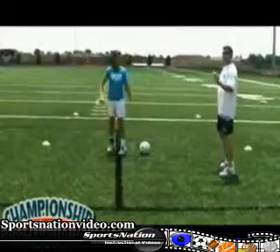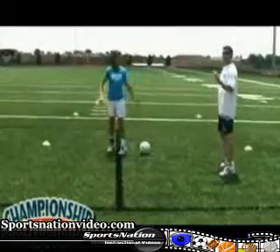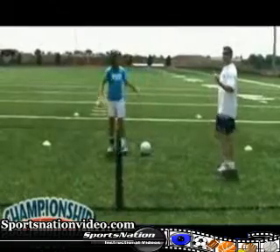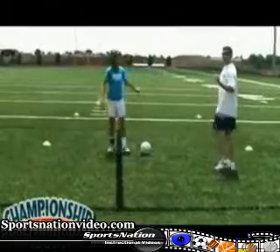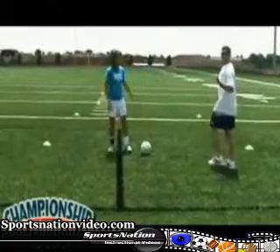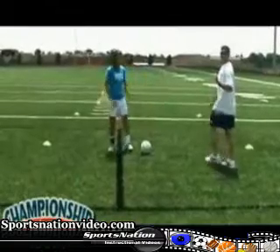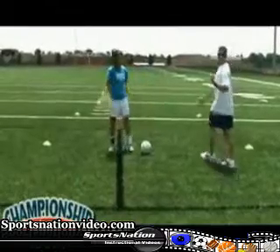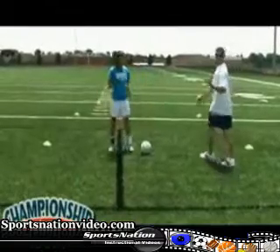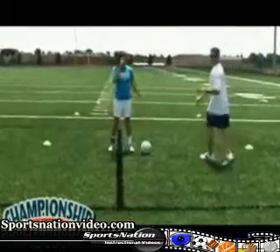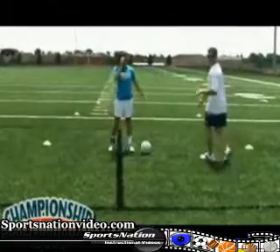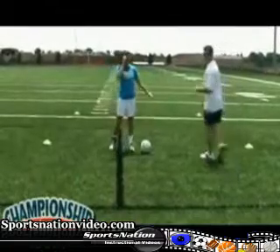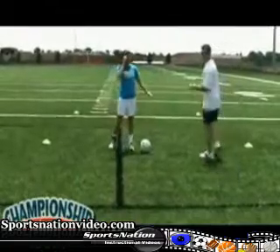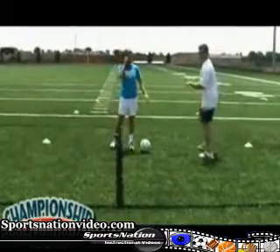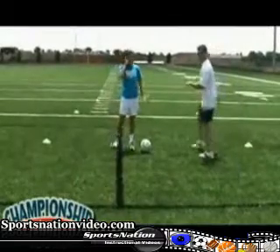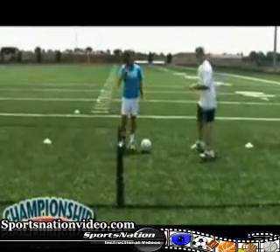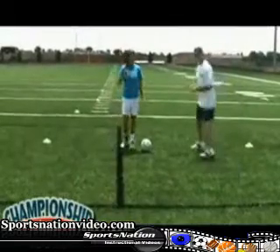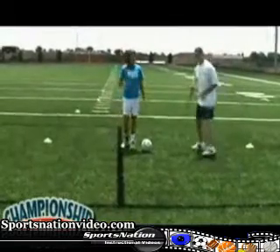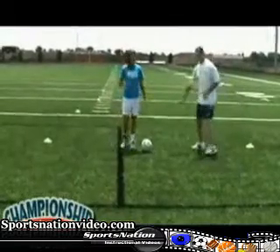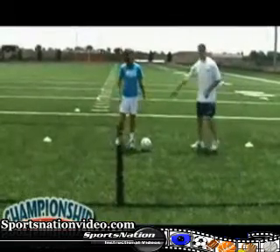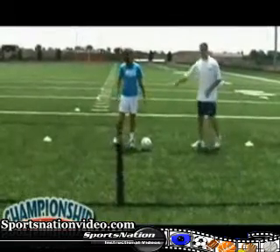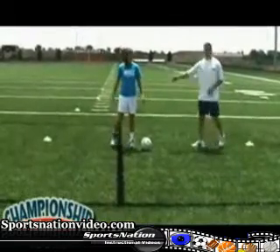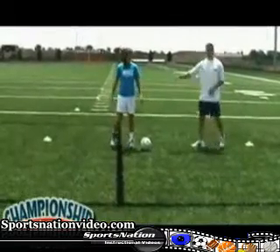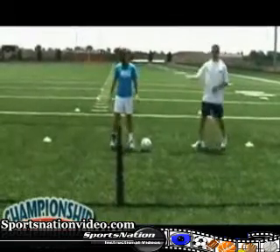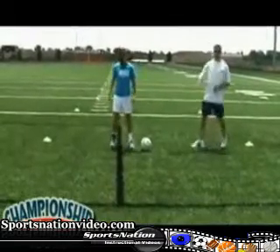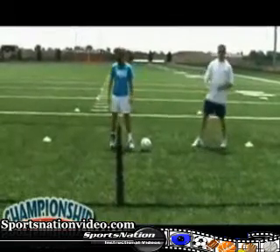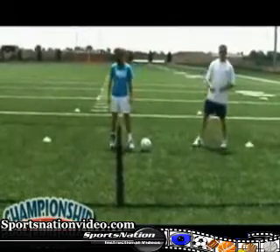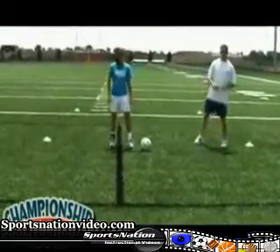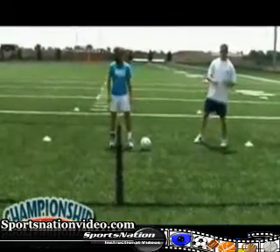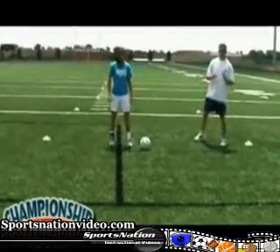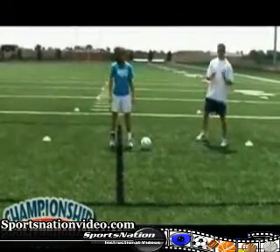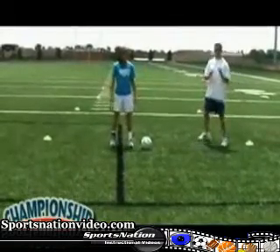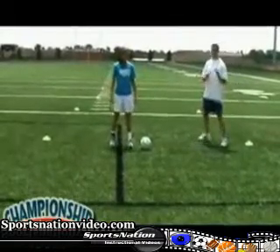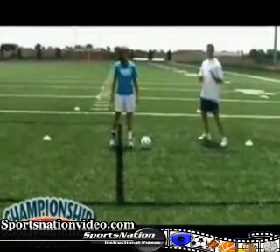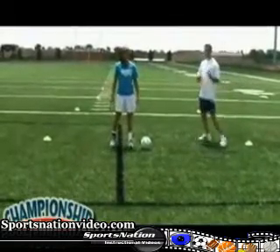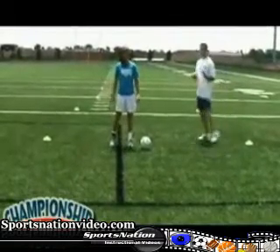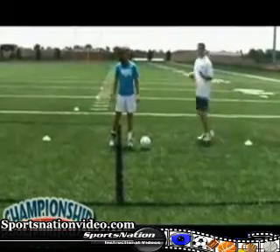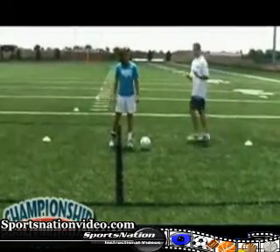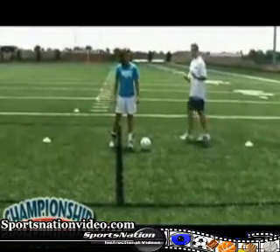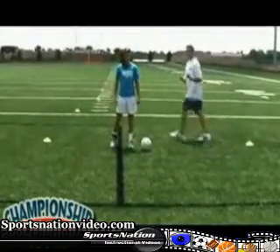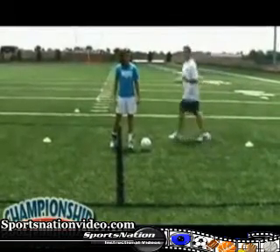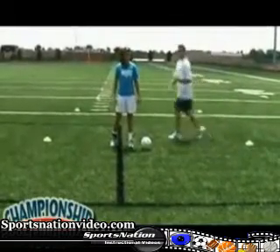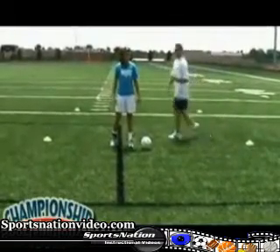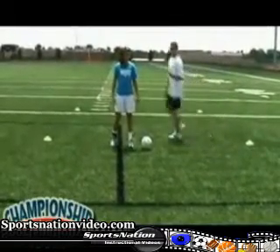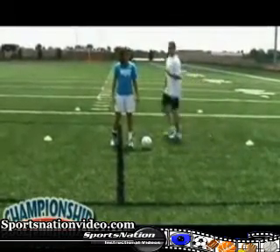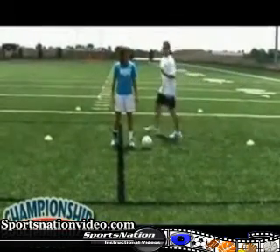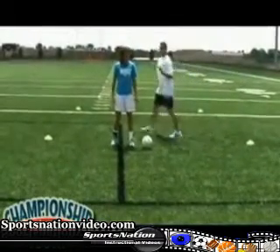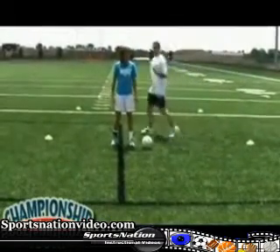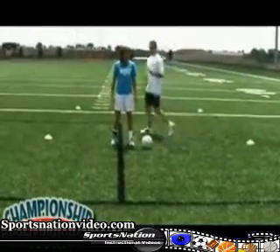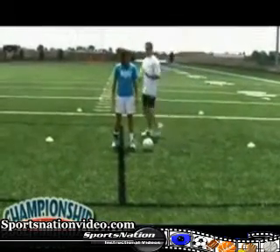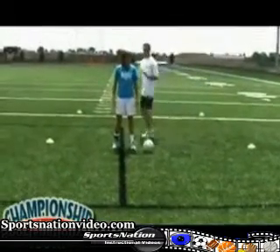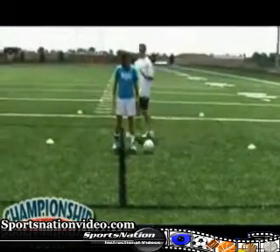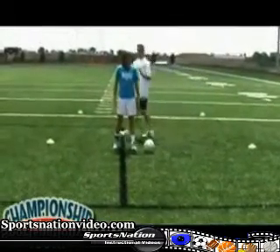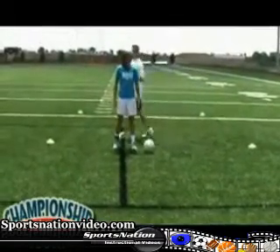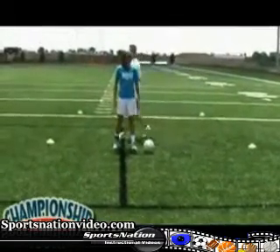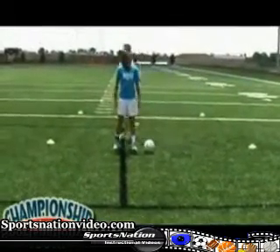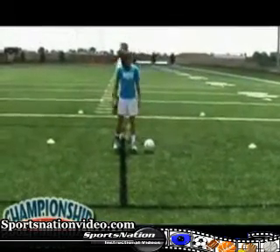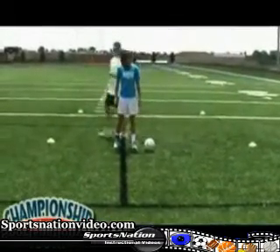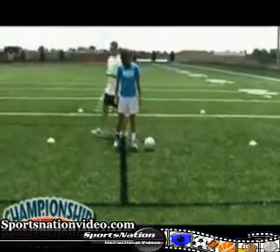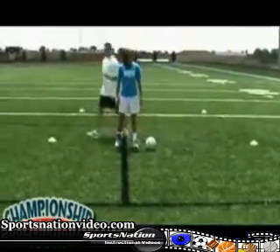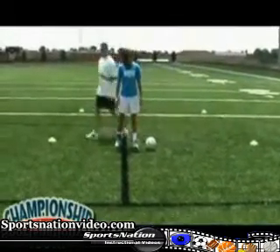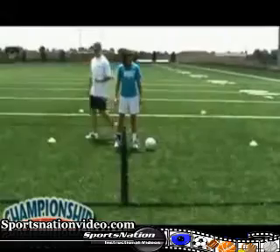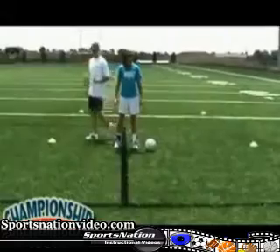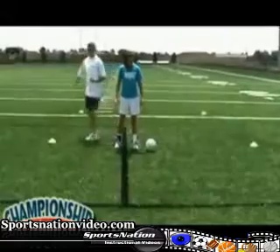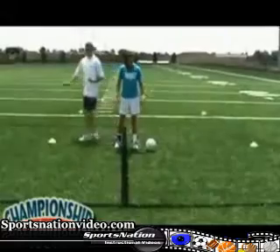Now we're just going to add a simple touch to that — just a simple outside touch. It's still a quick foot drill, a control drill, a rhythm drill.